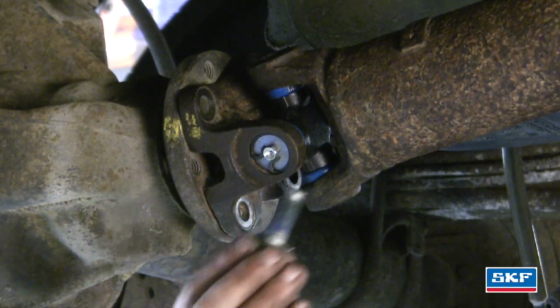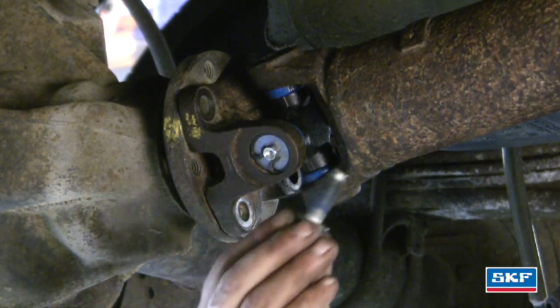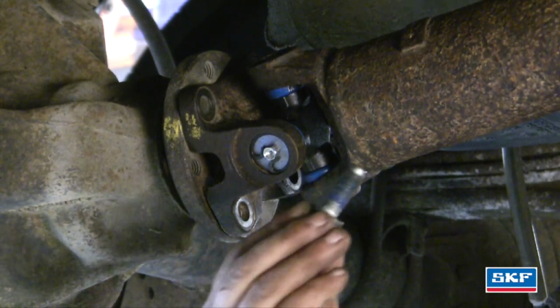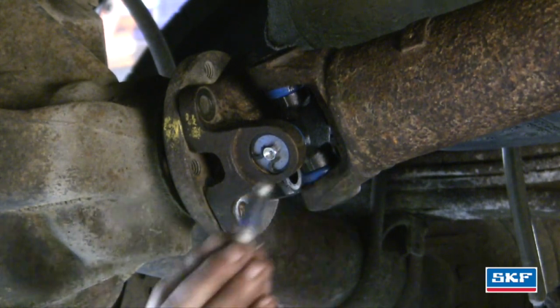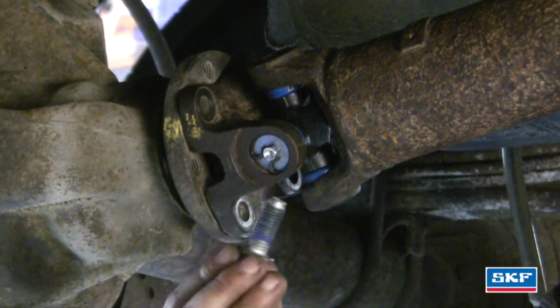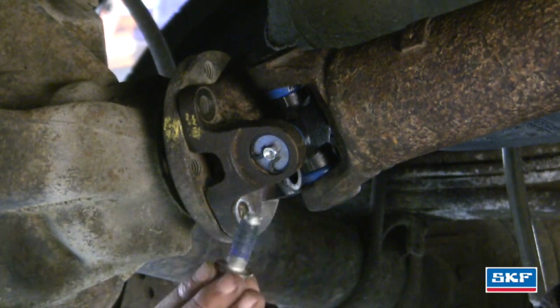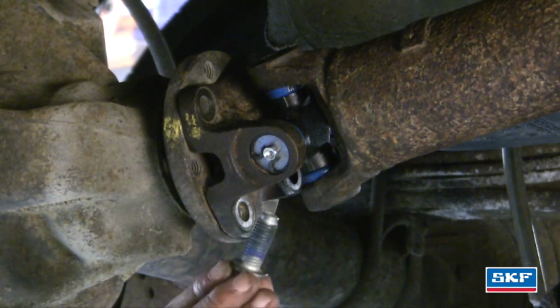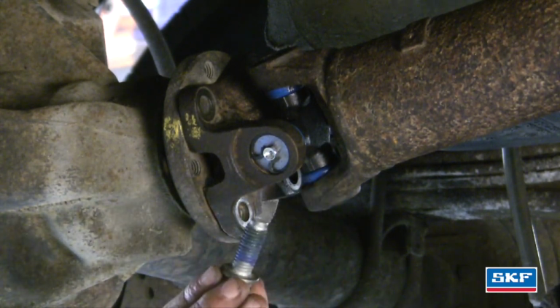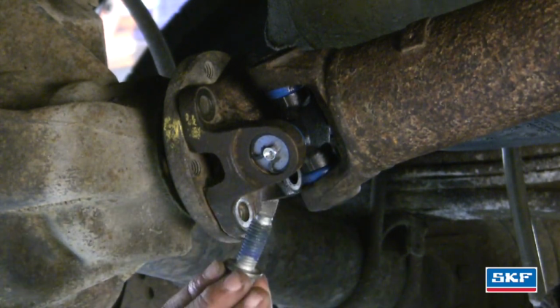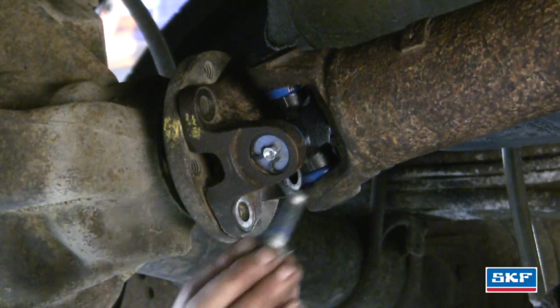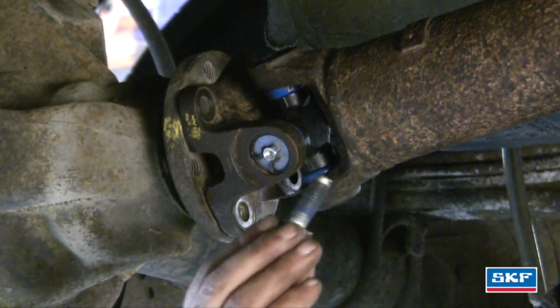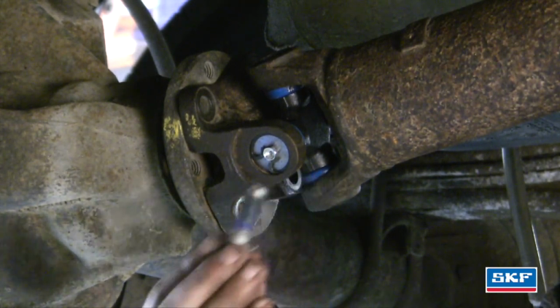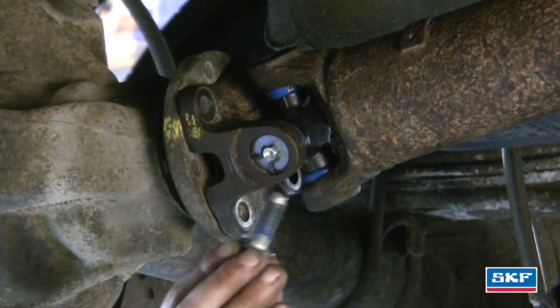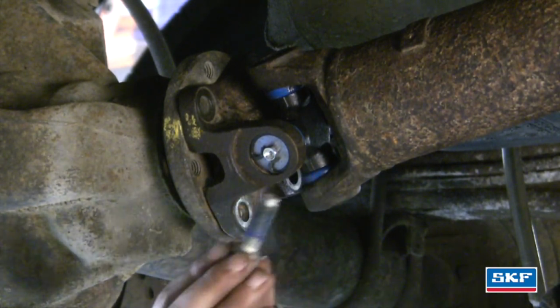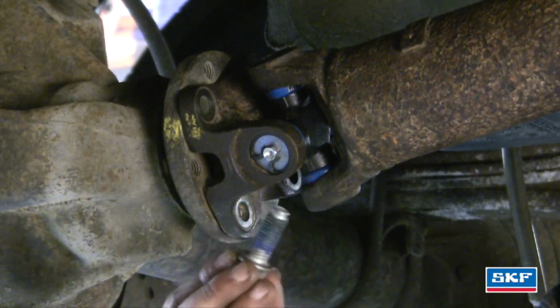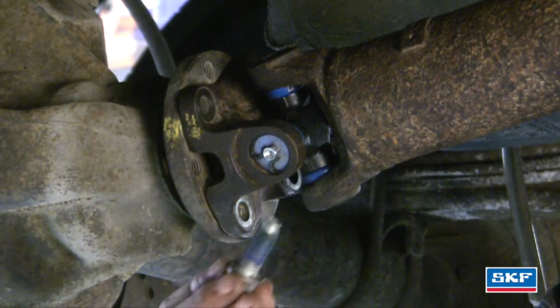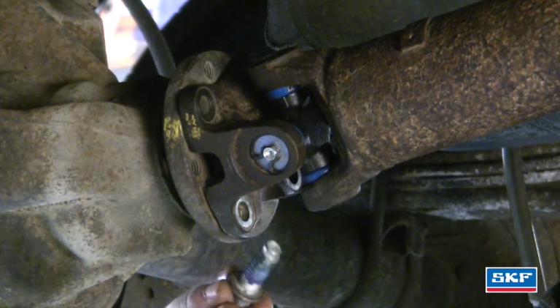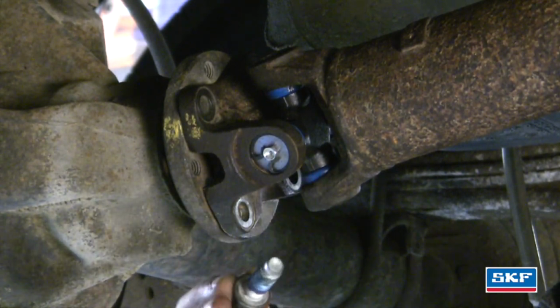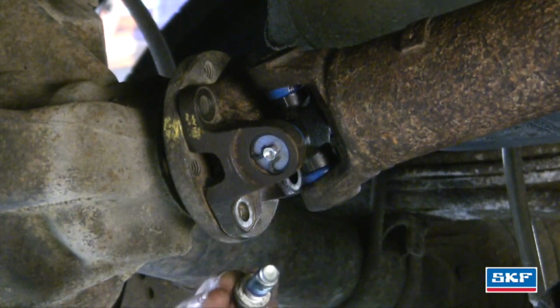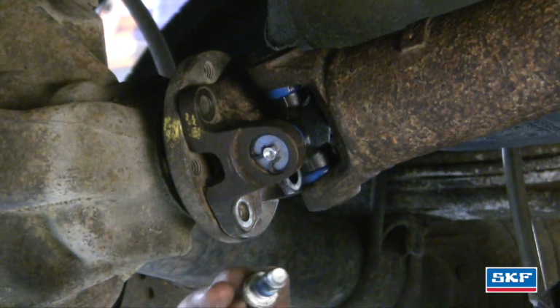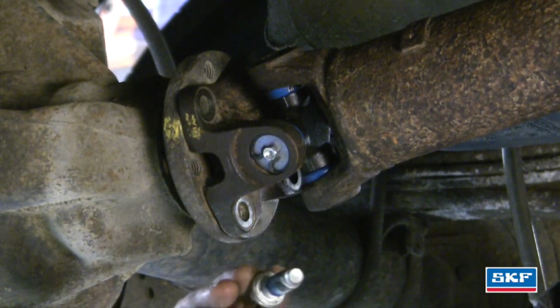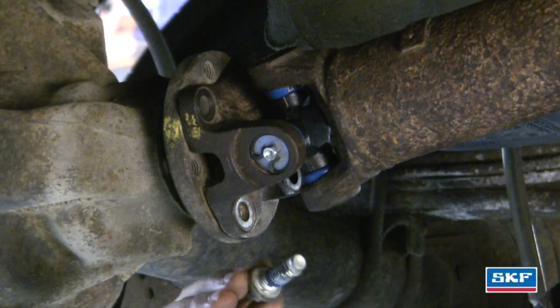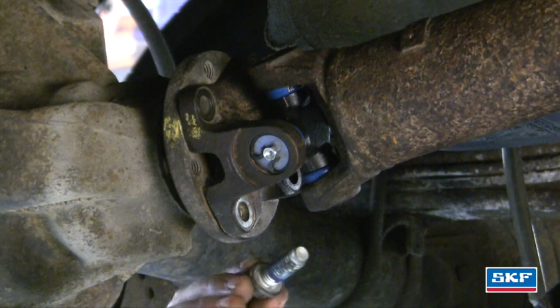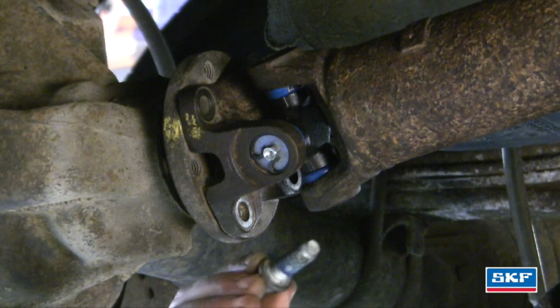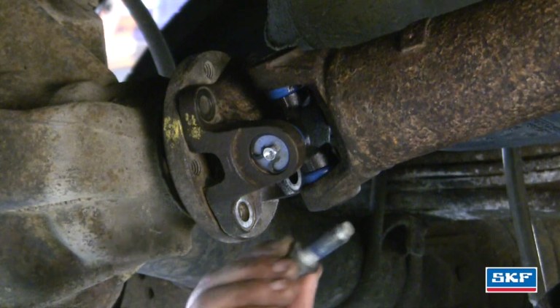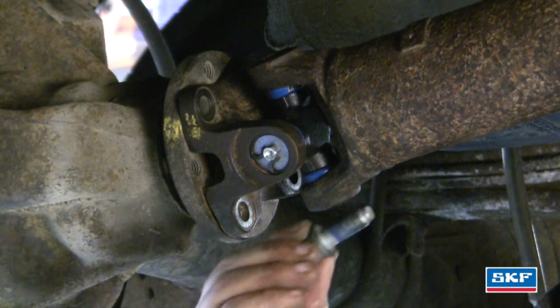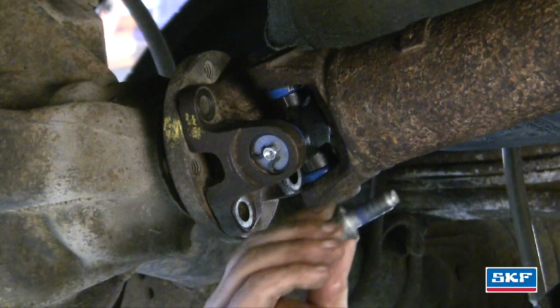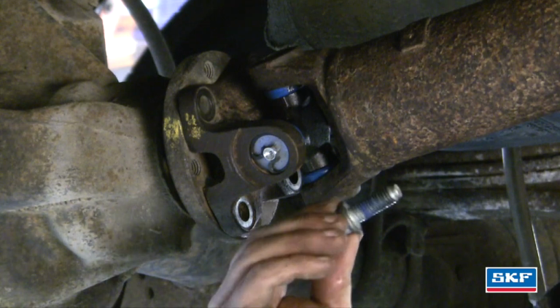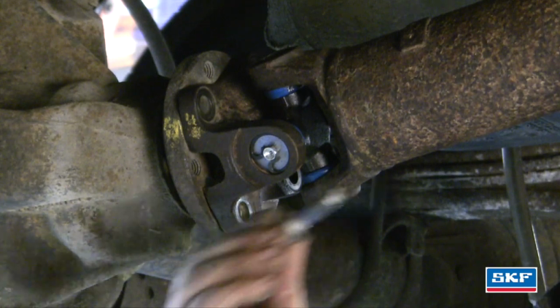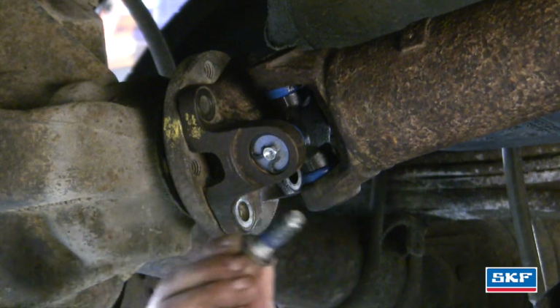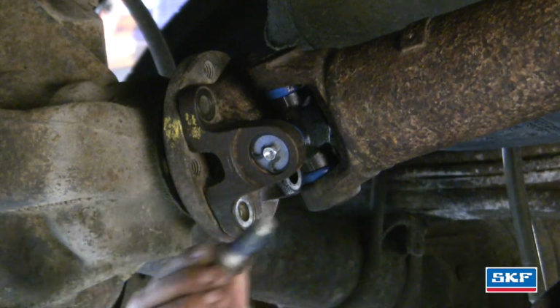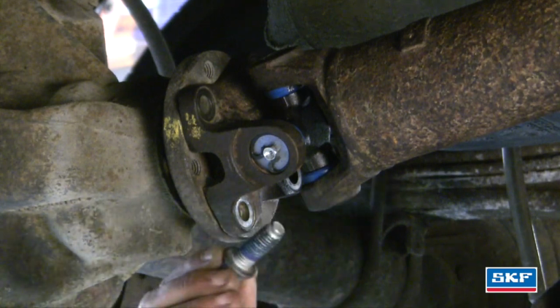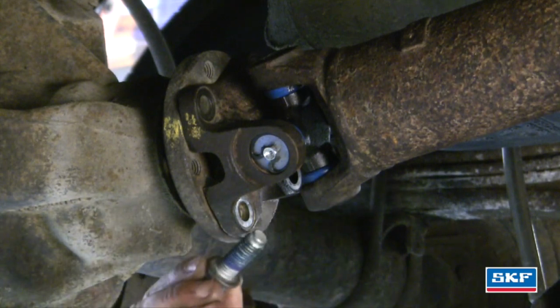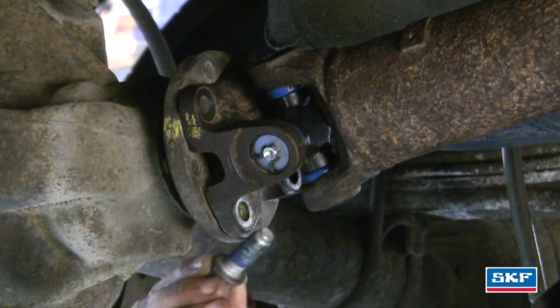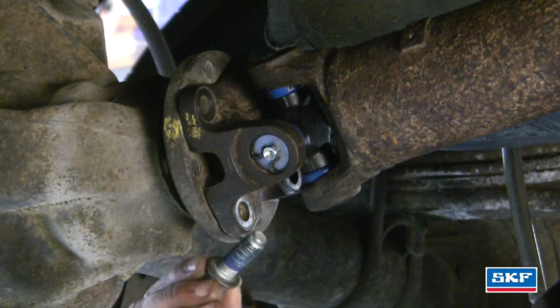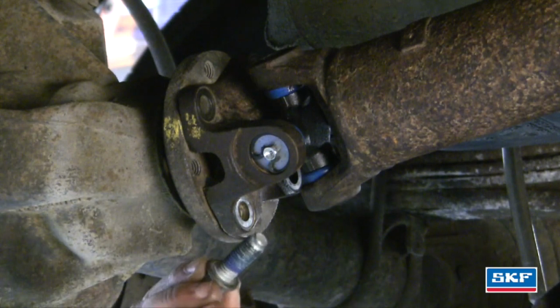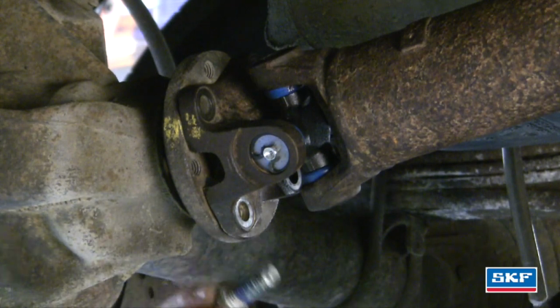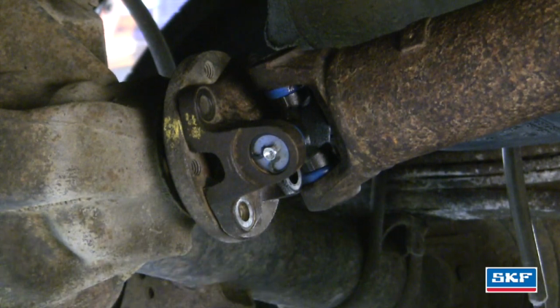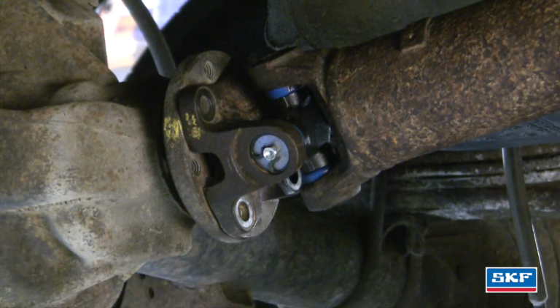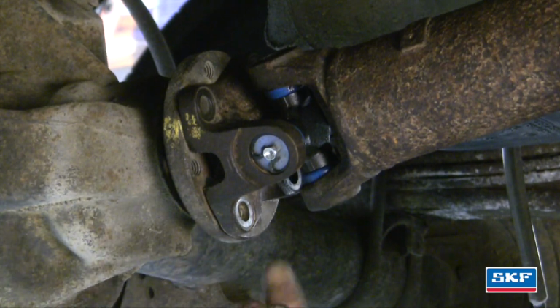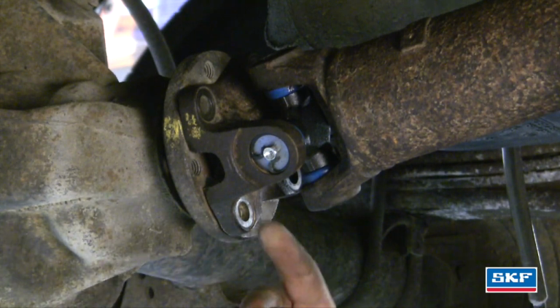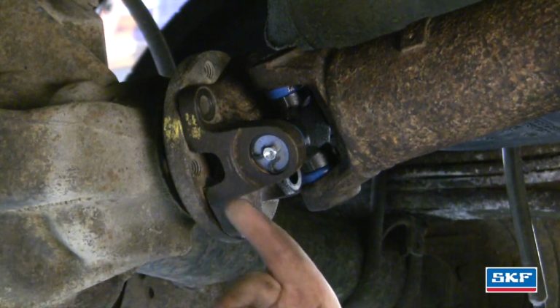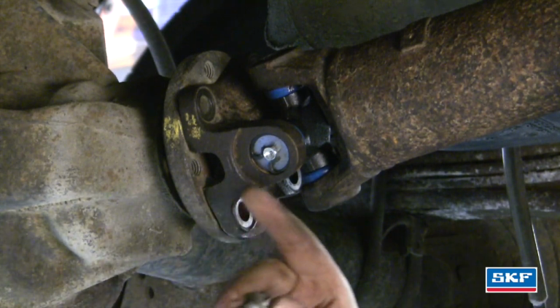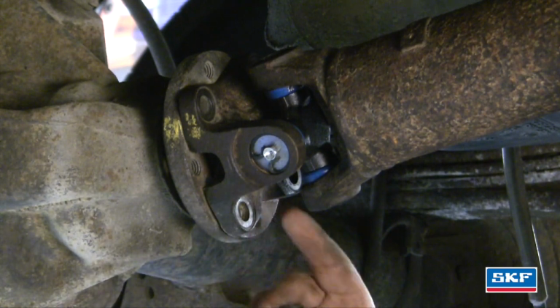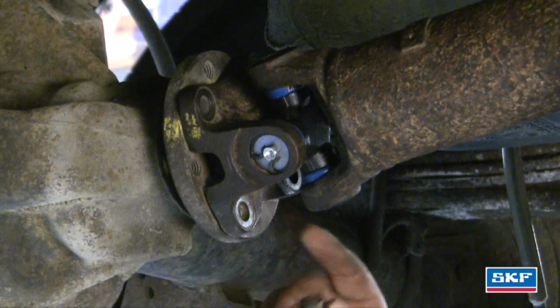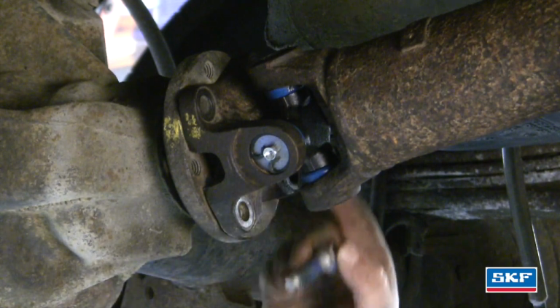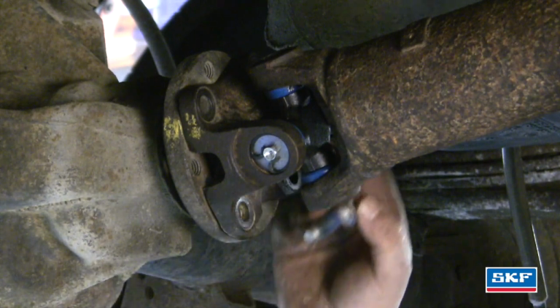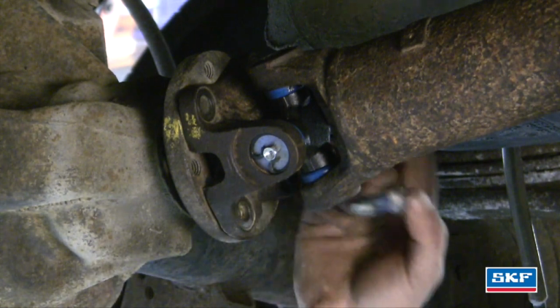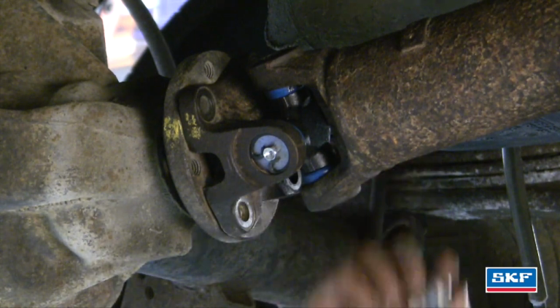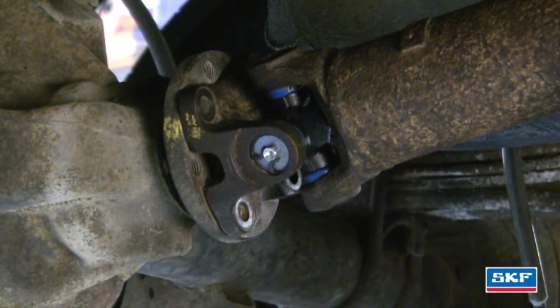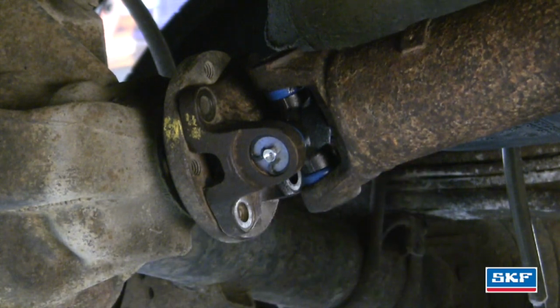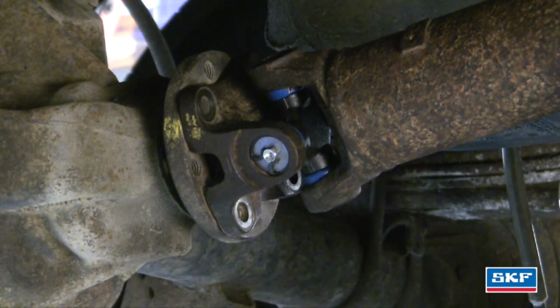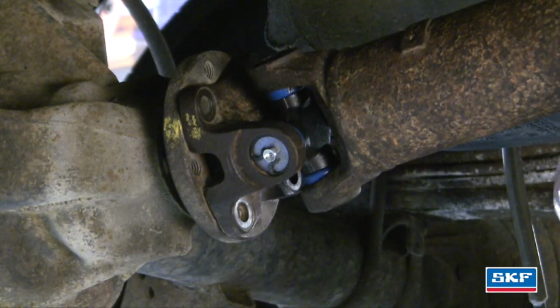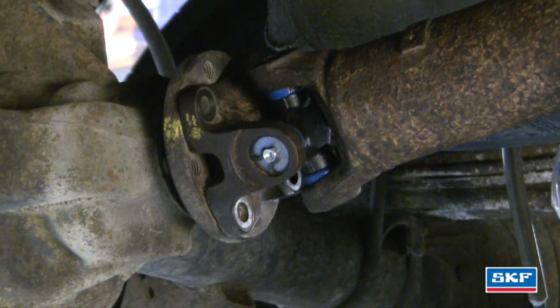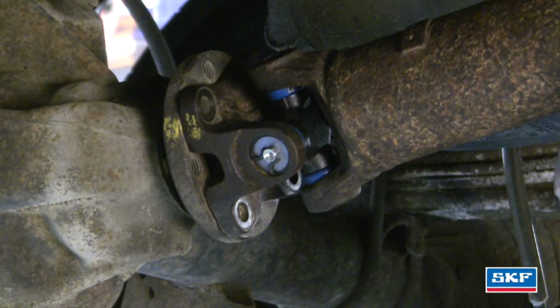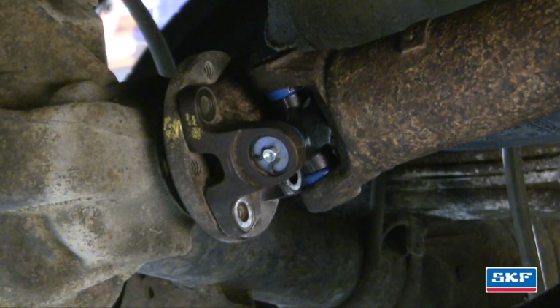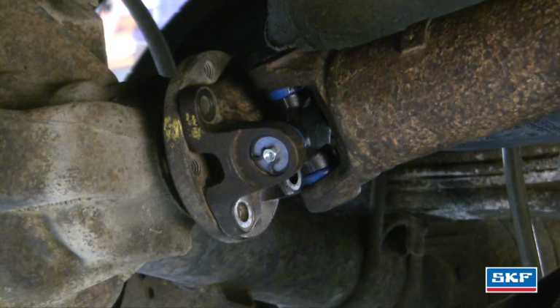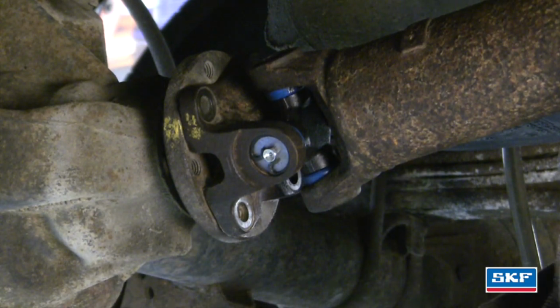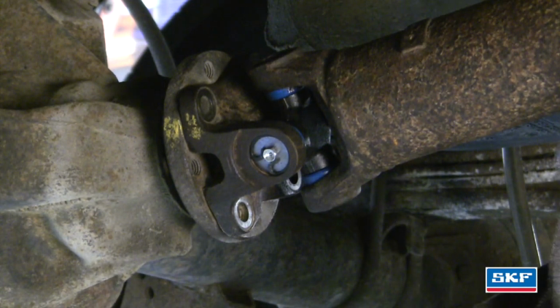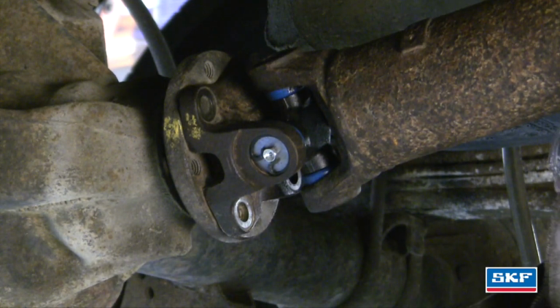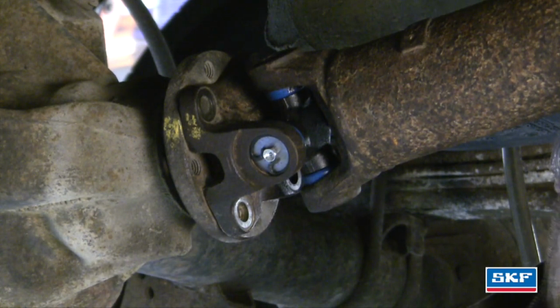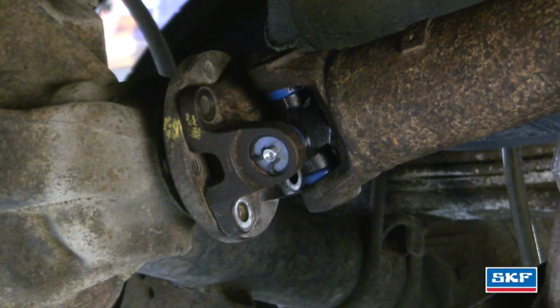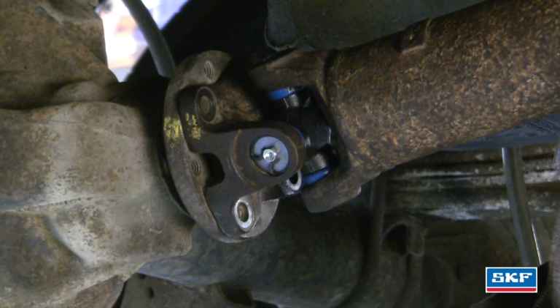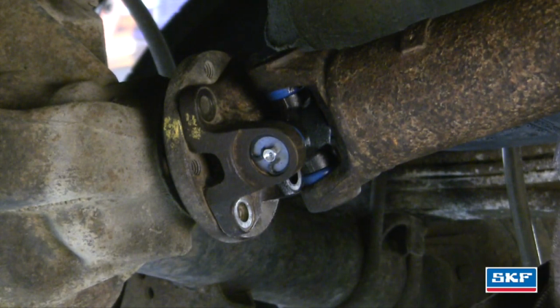Before you install the bolts, make sure you put some thread locker on them and torque them down to manufacturer specifications.